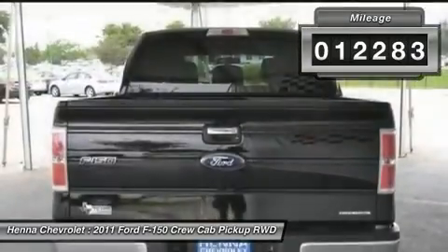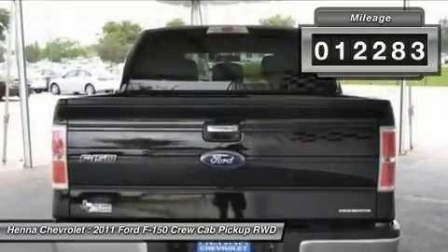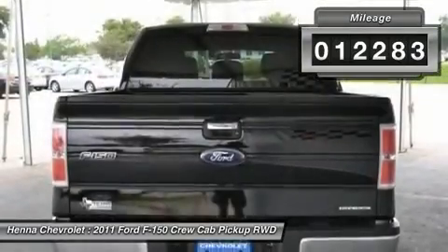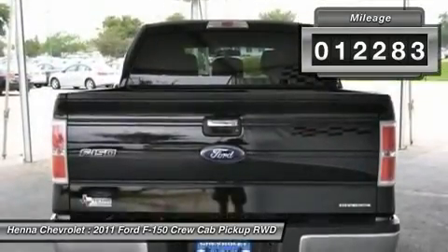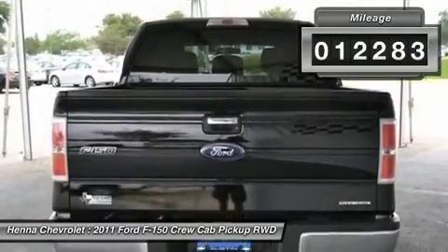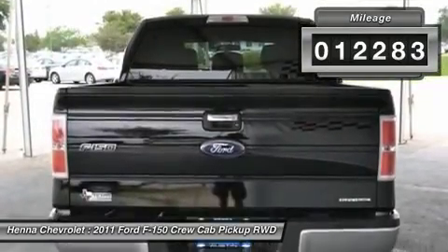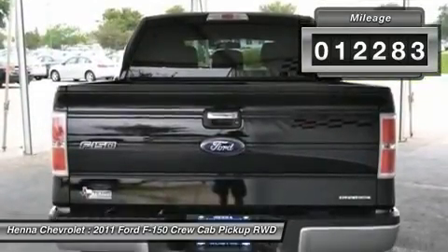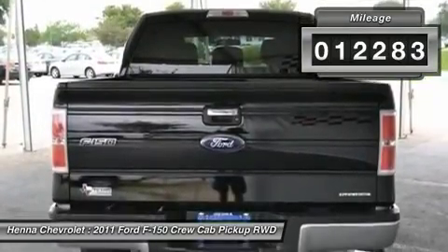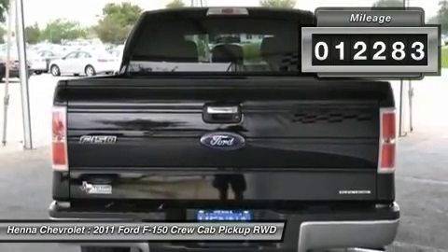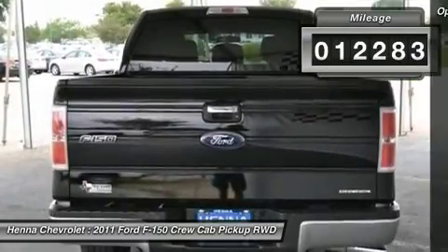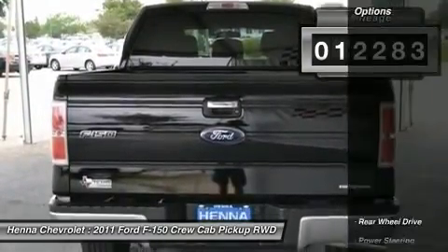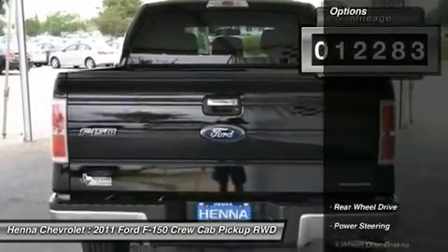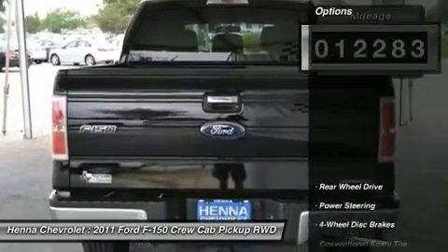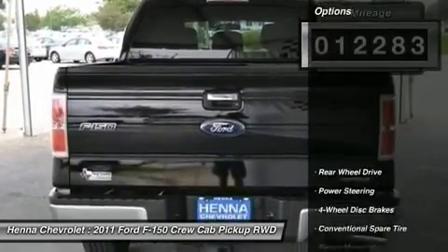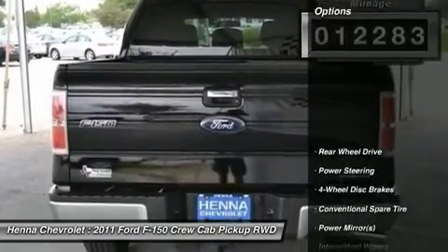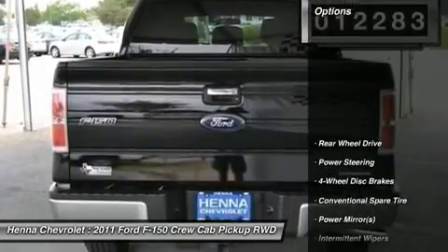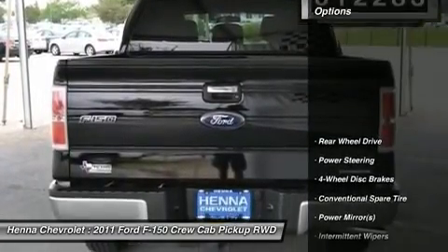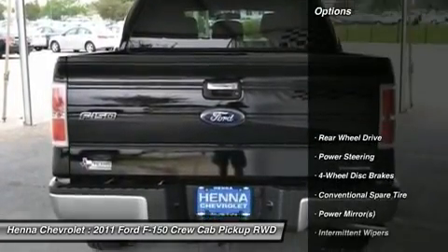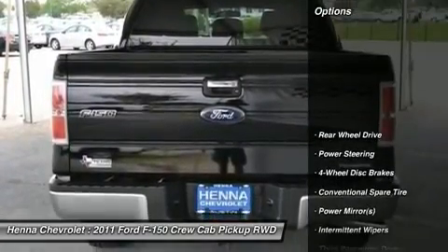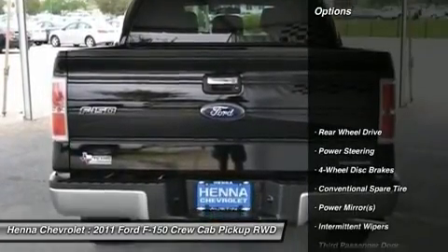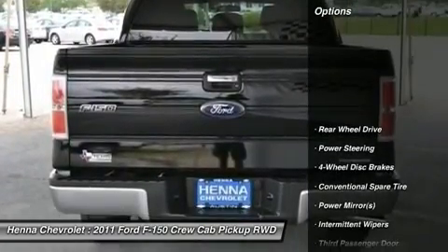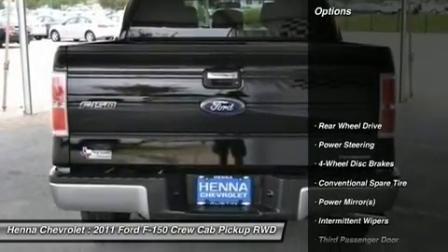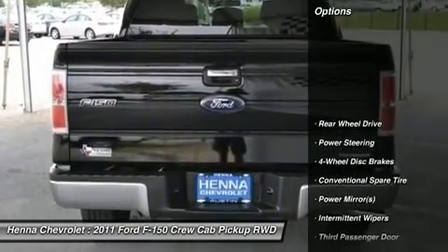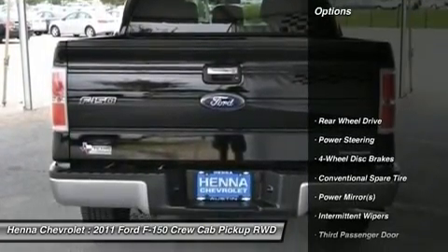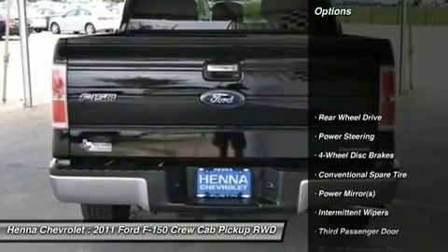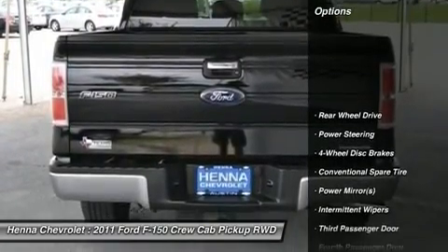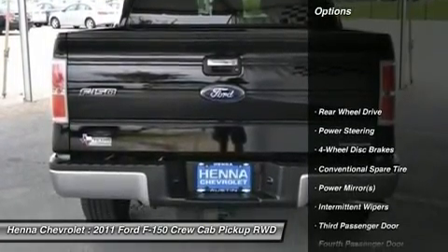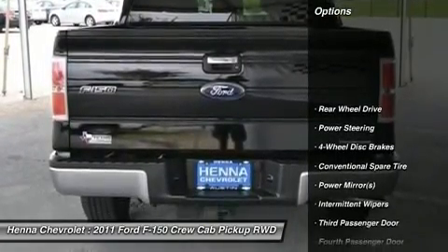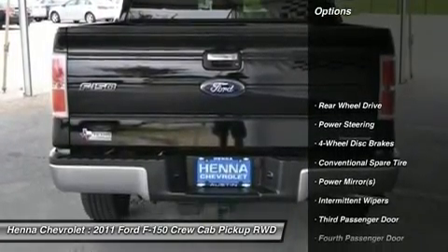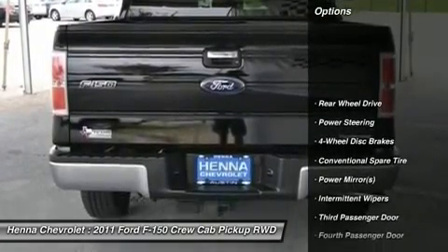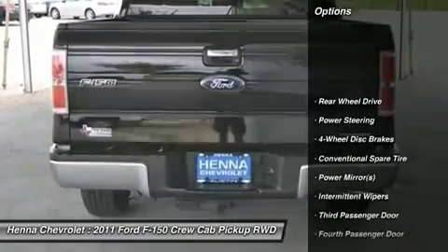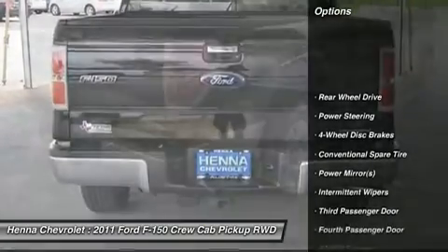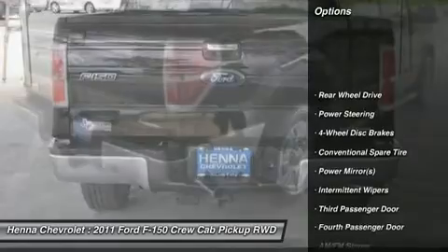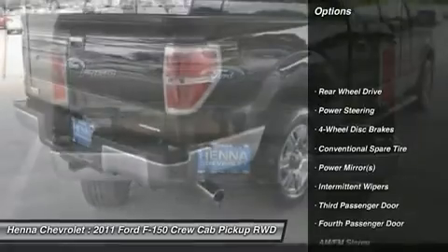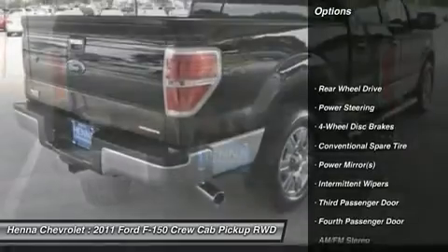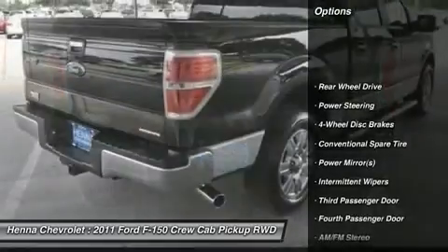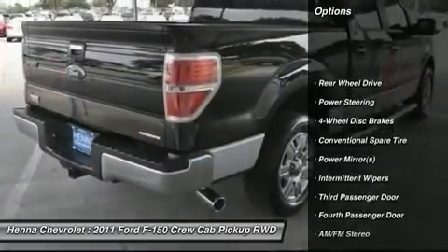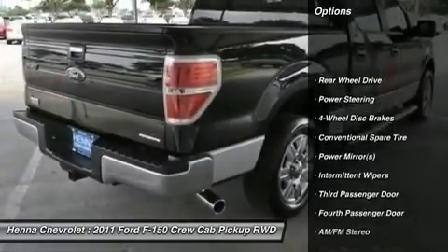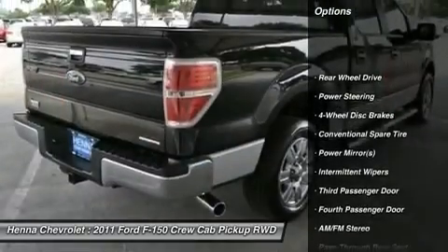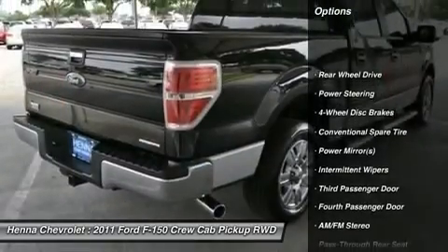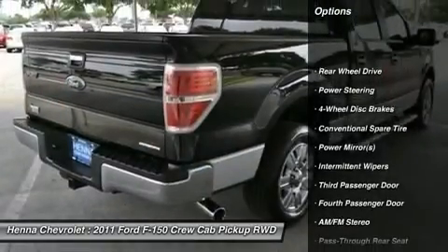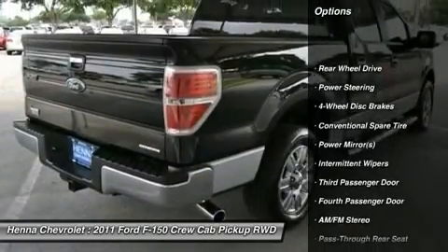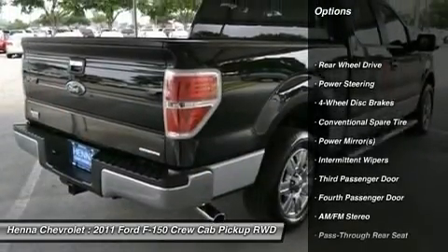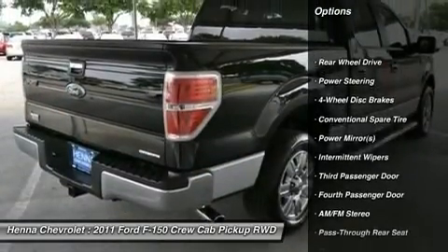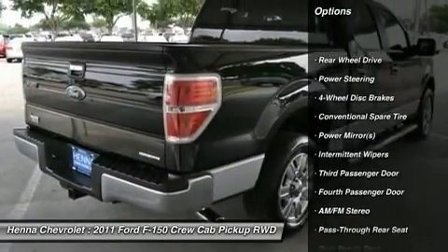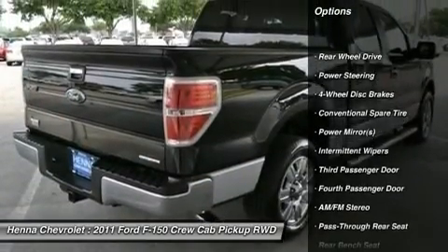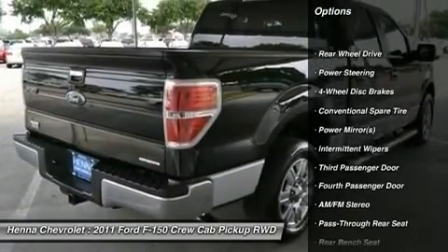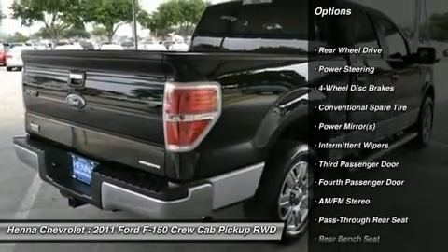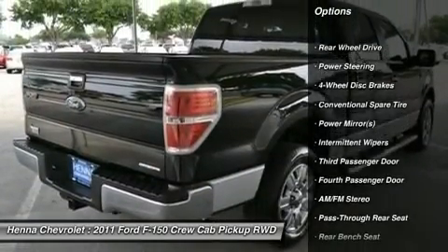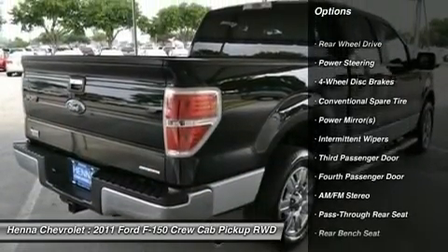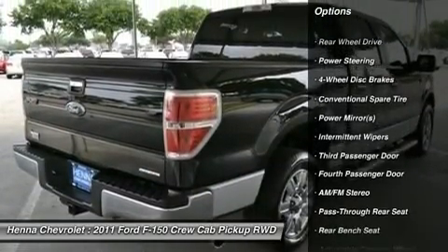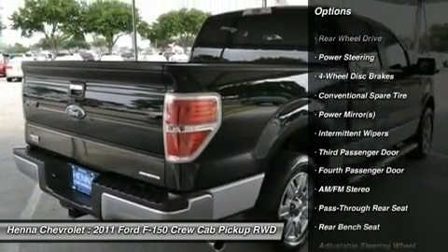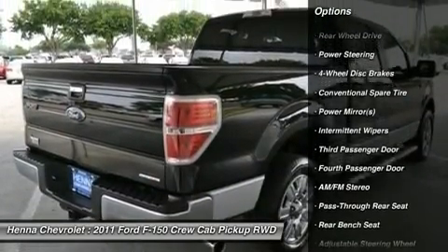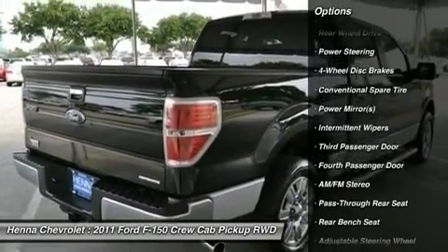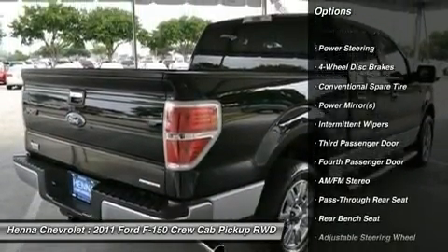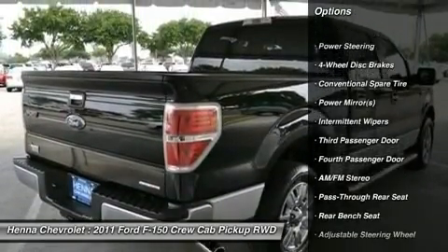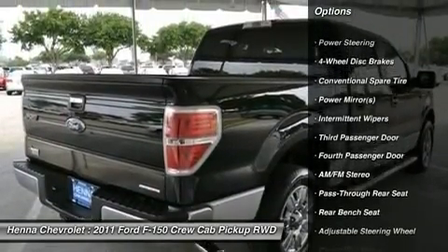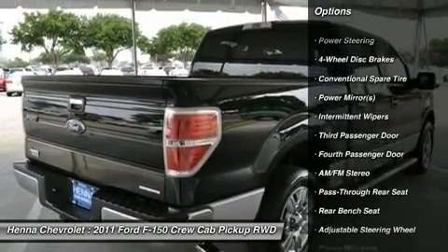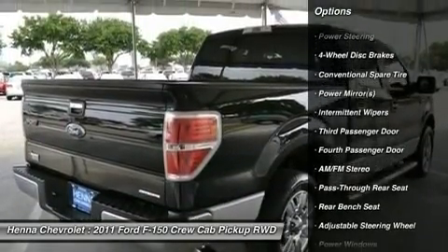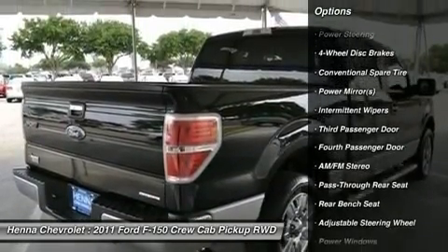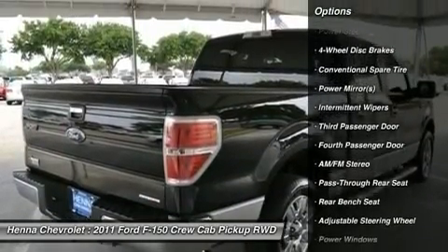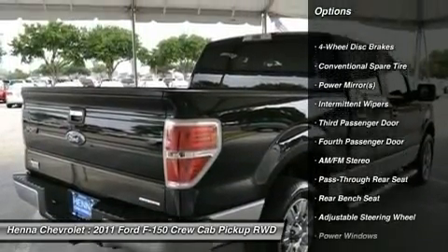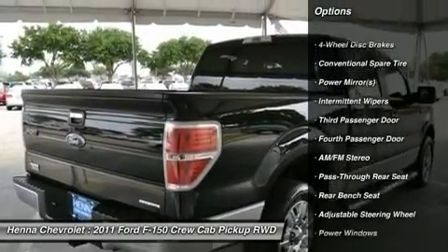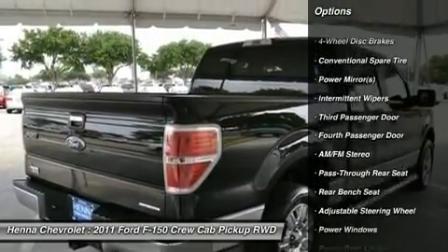Power windows, power door locks, keyless entry, security system, engine immobilizer, power outlet.